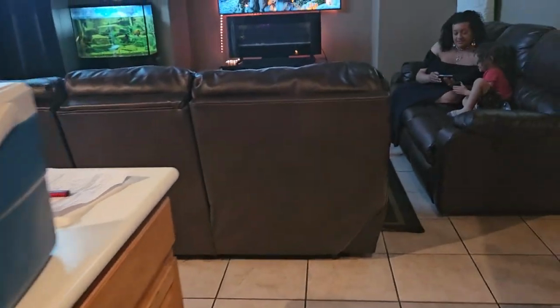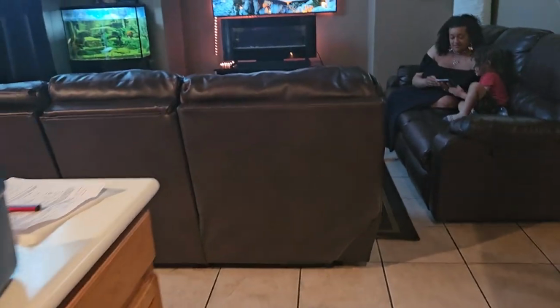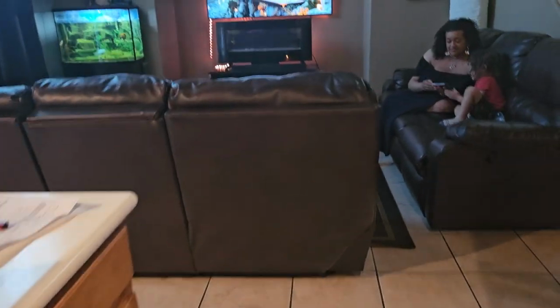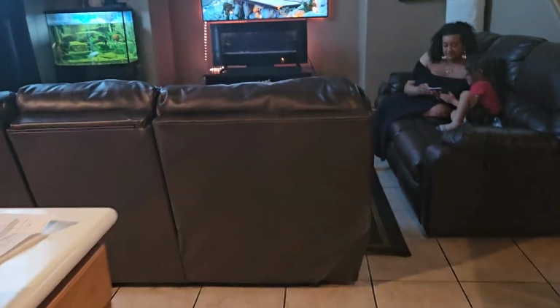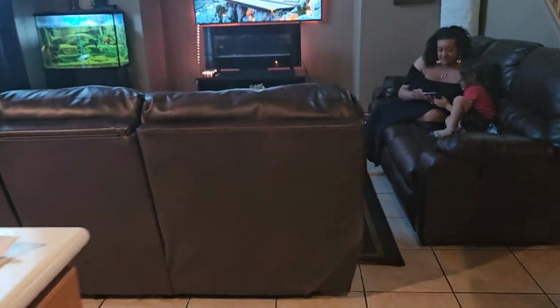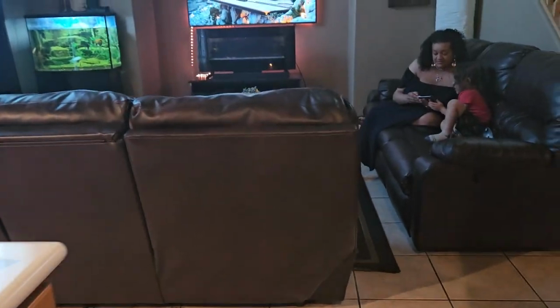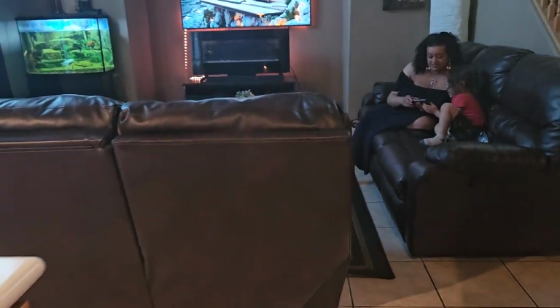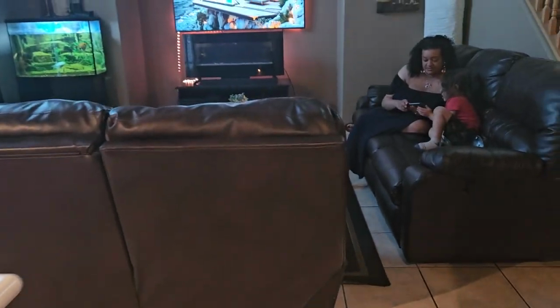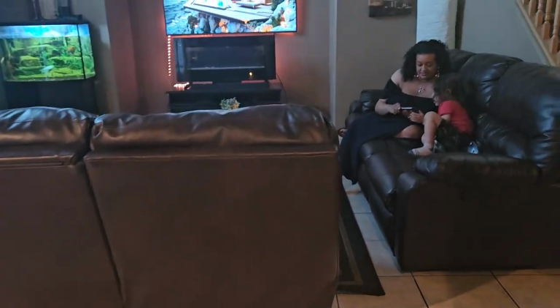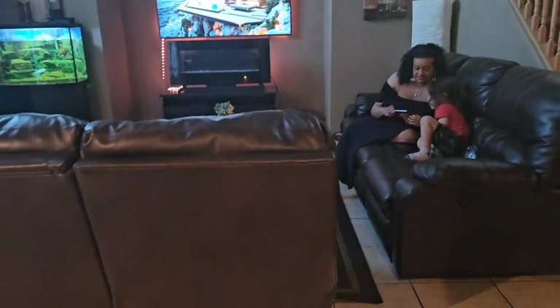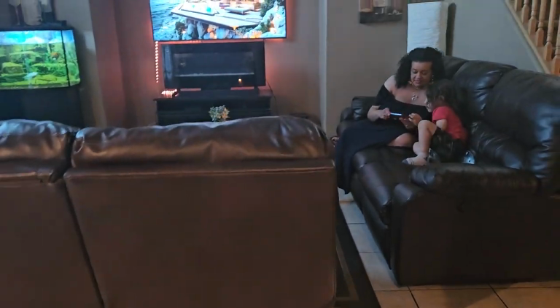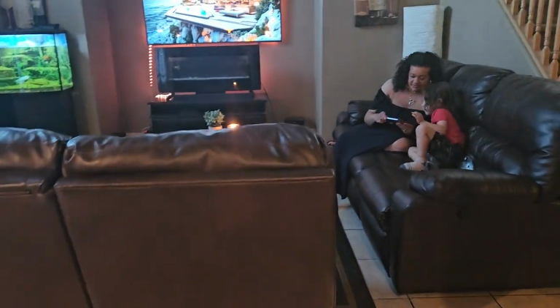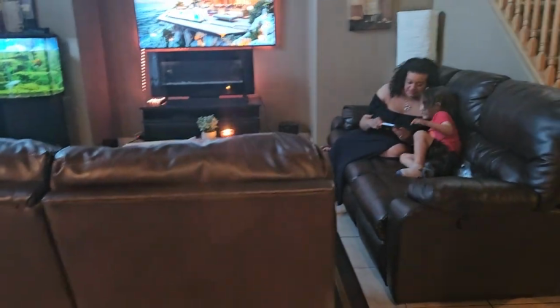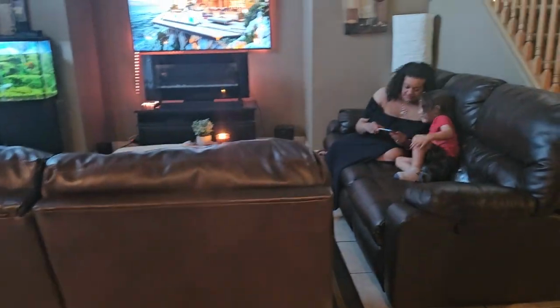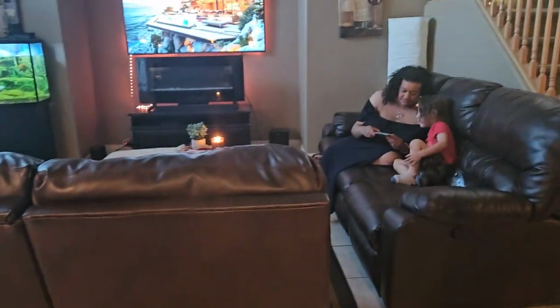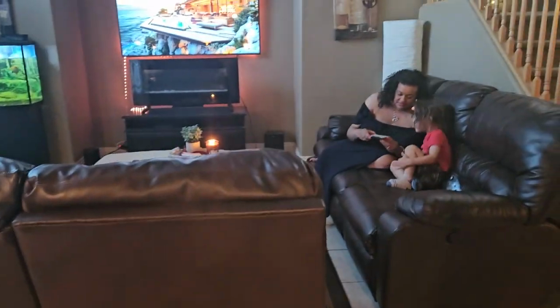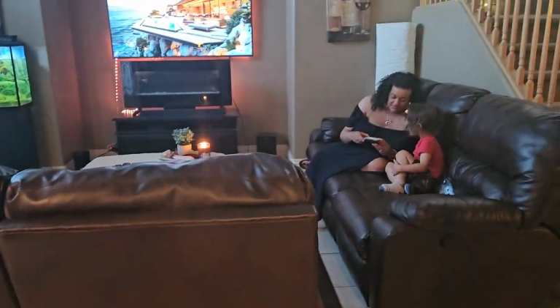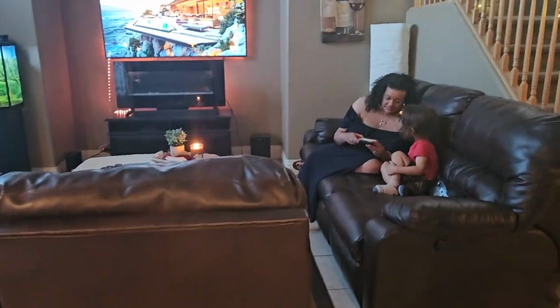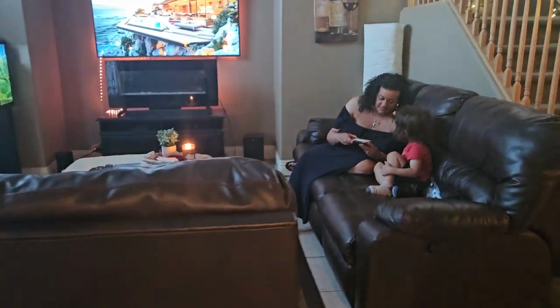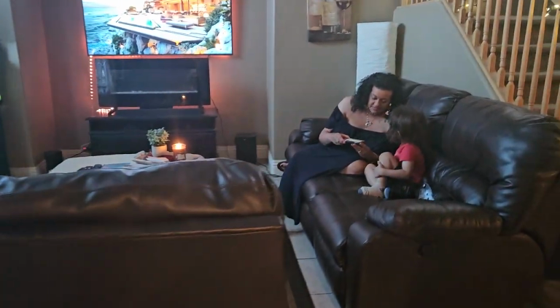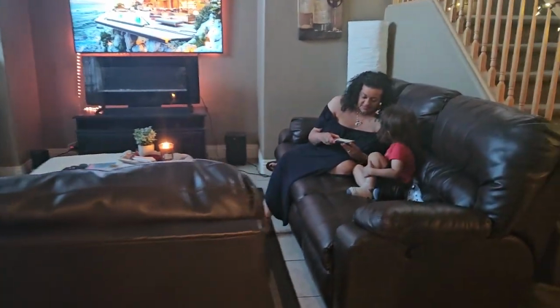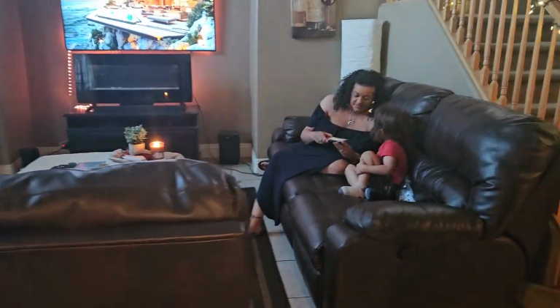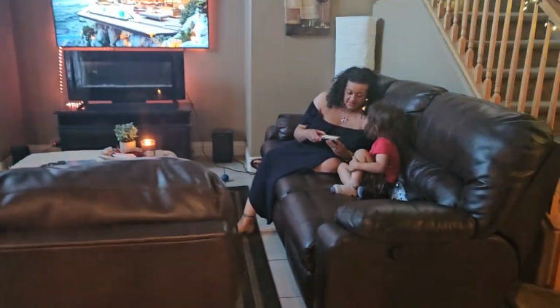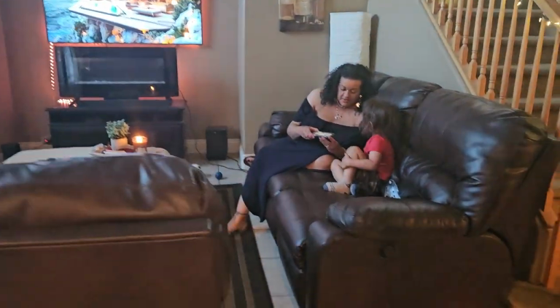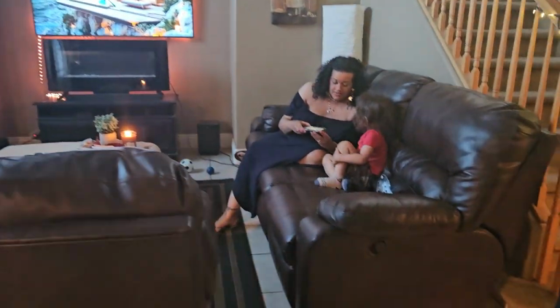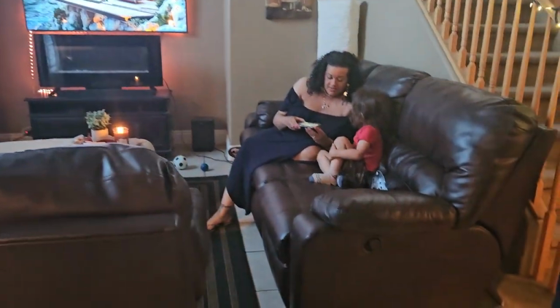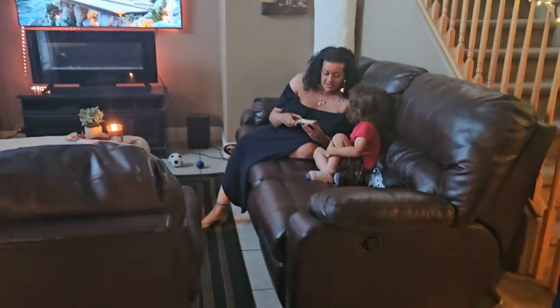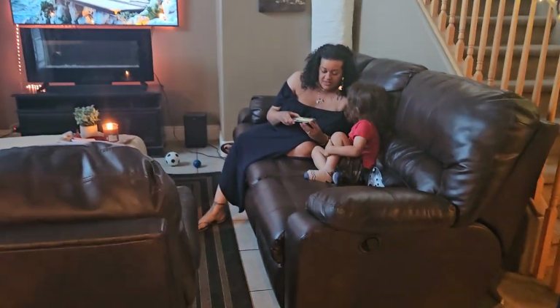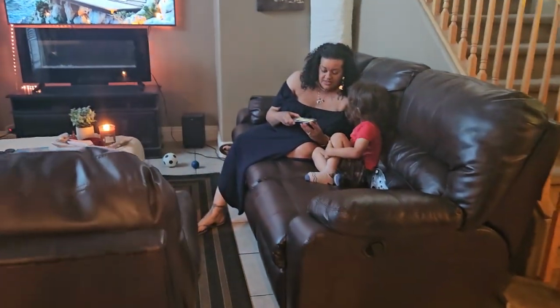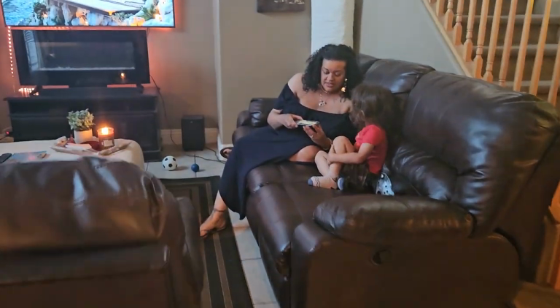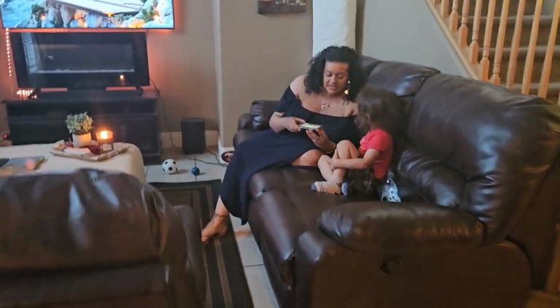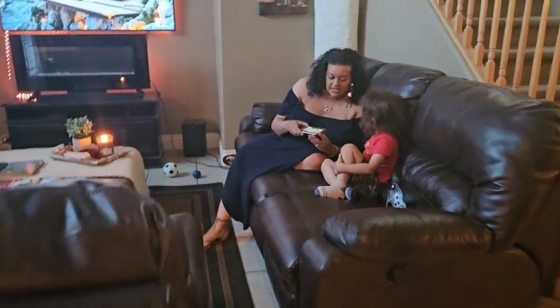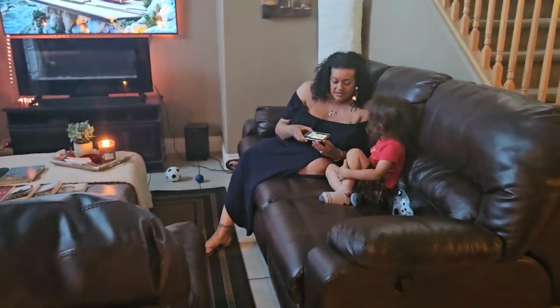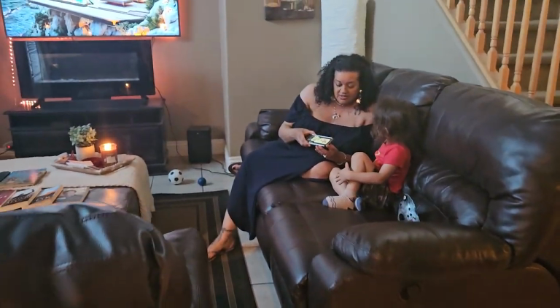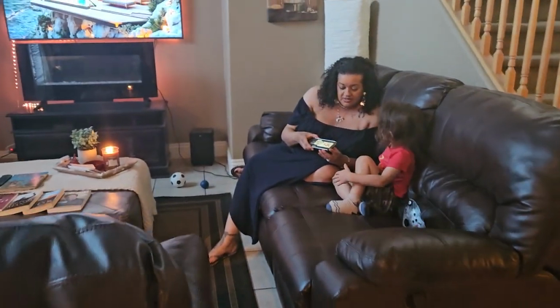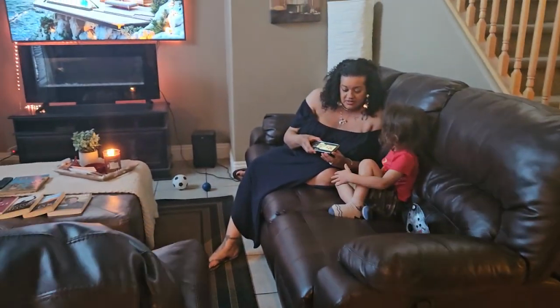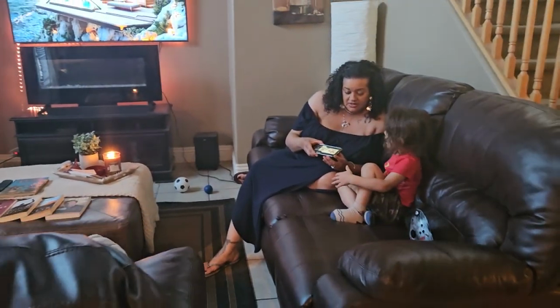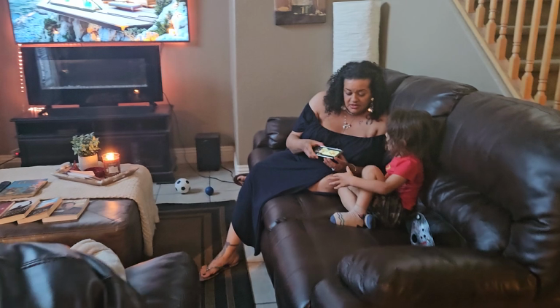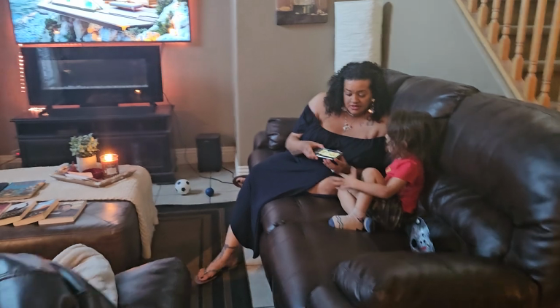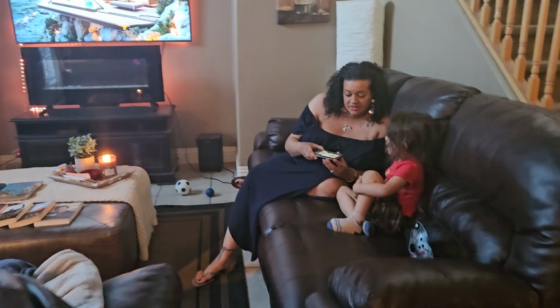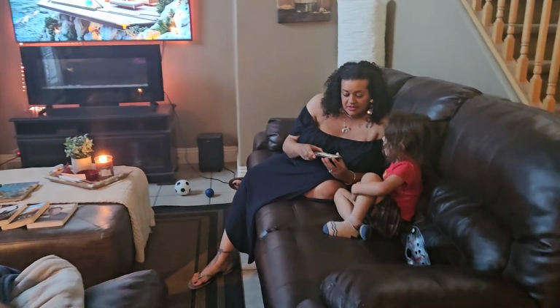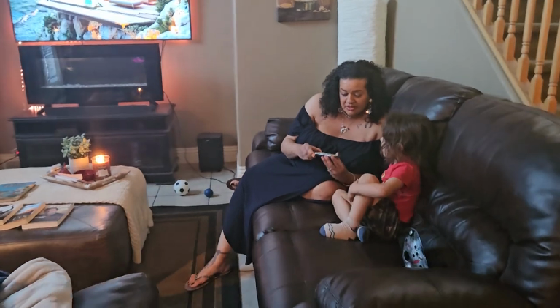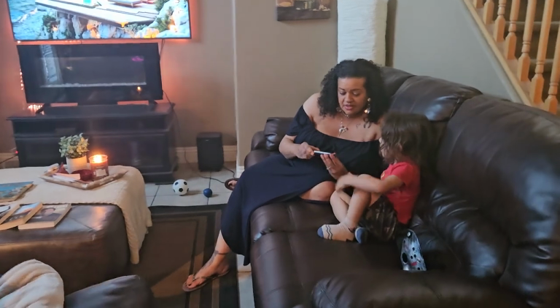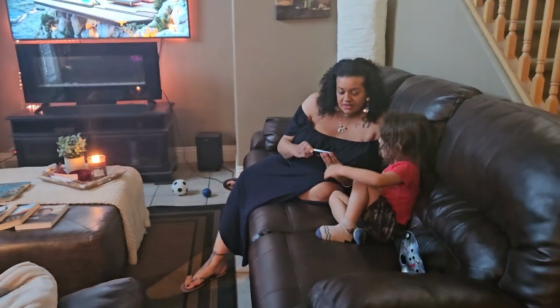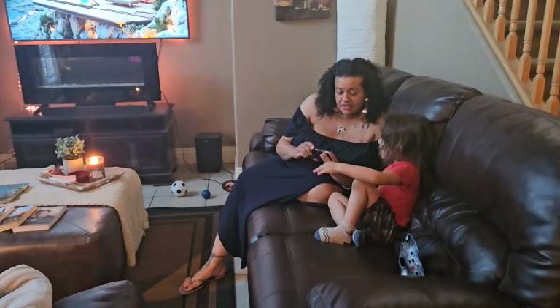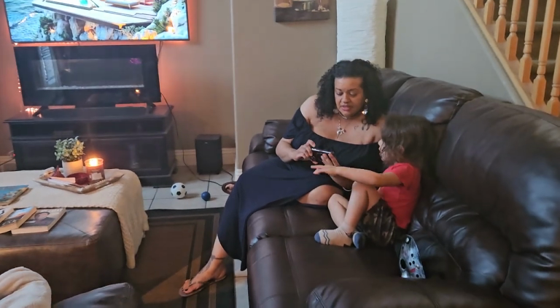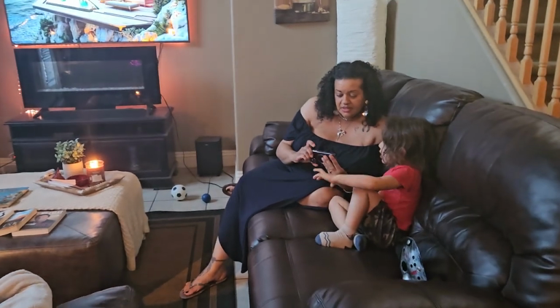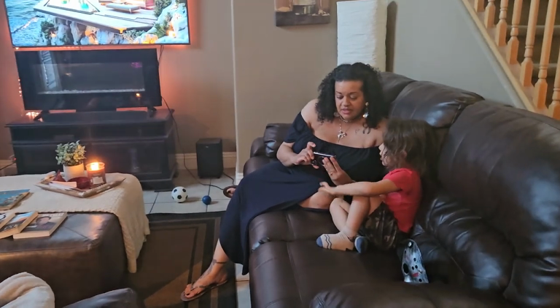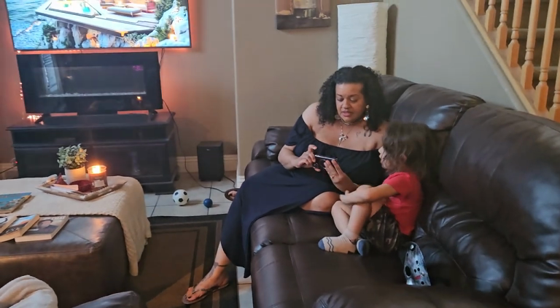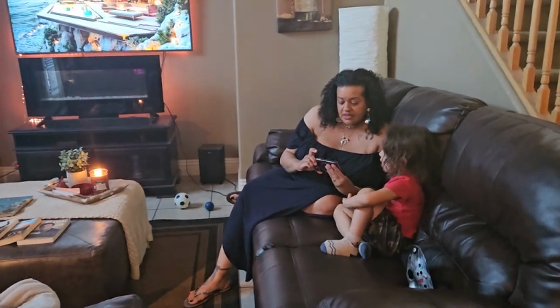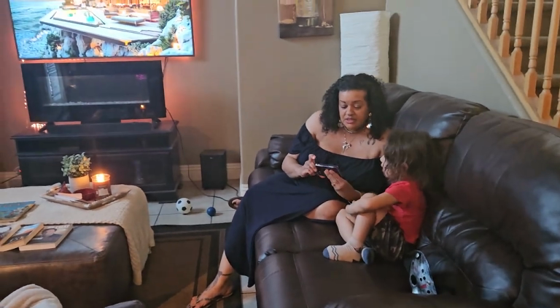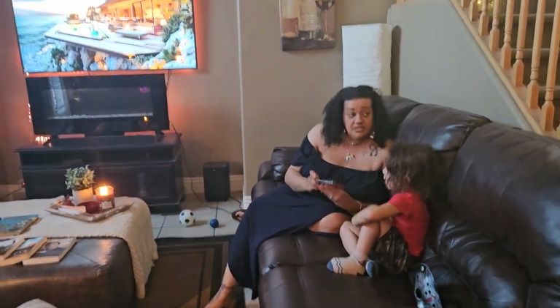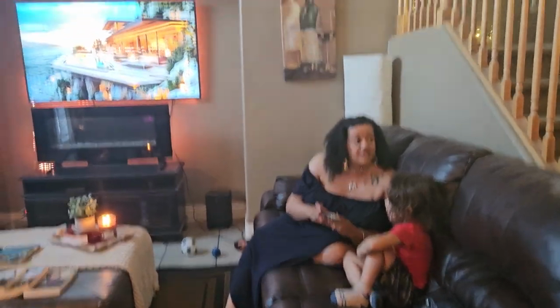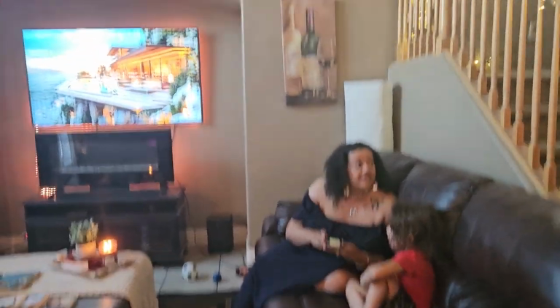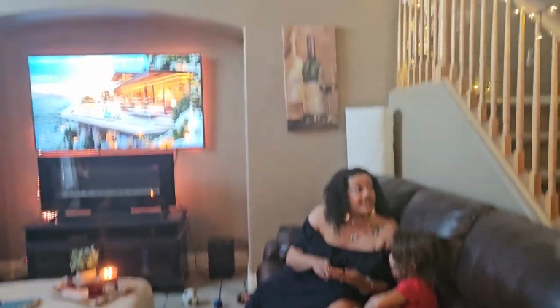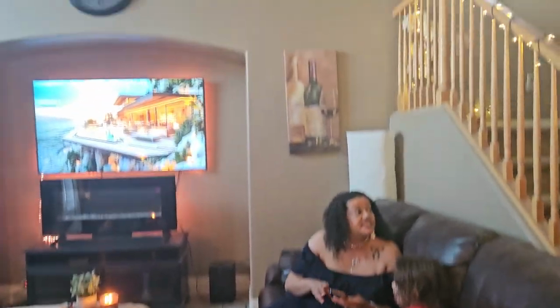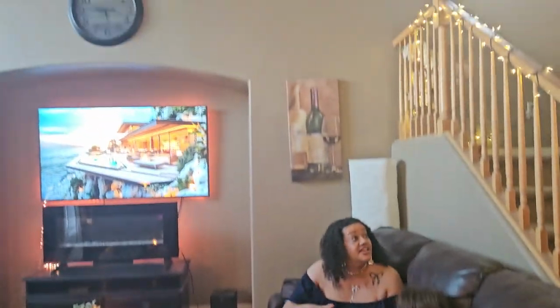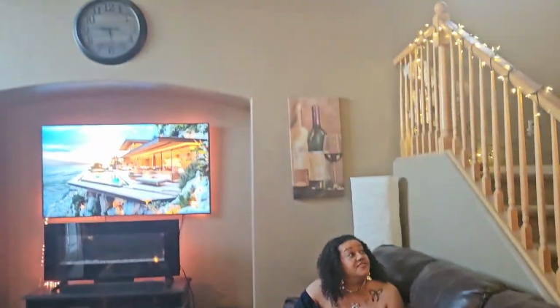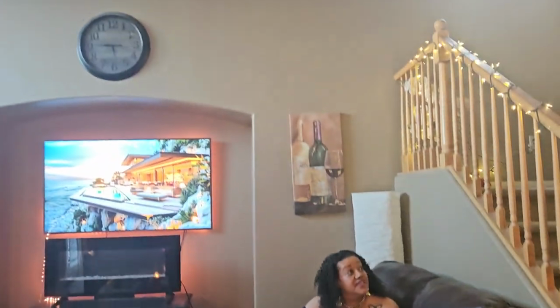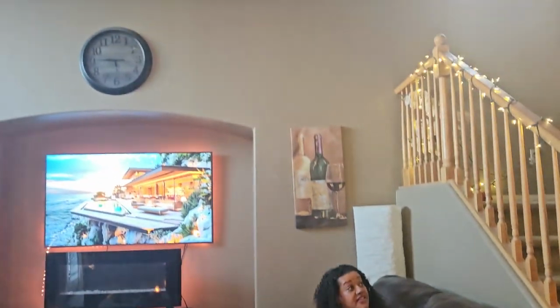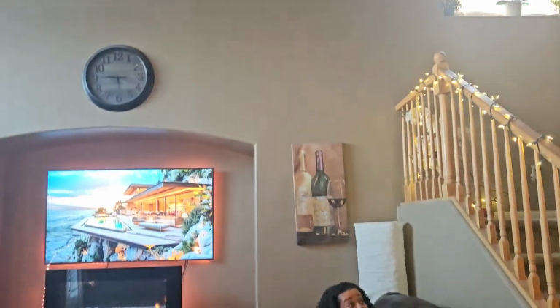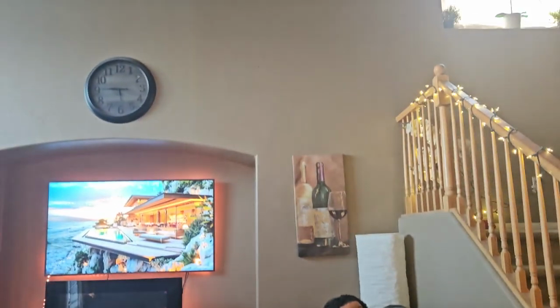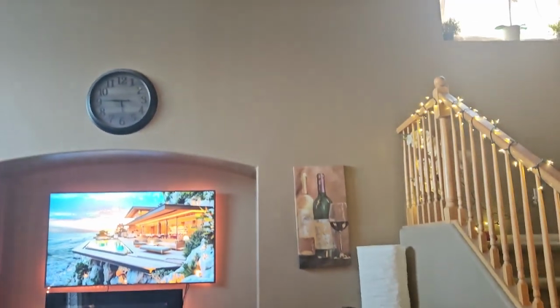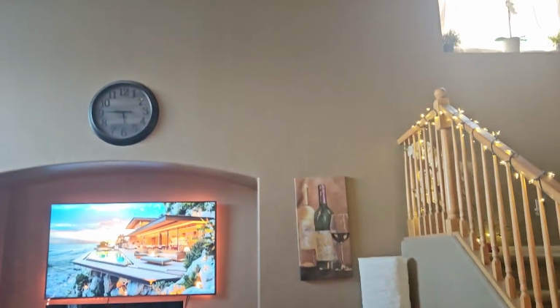And this is the living room. Not gonna see a lot of it.